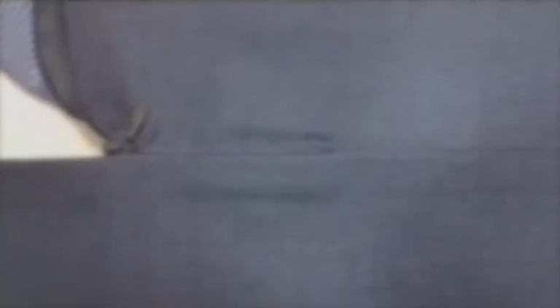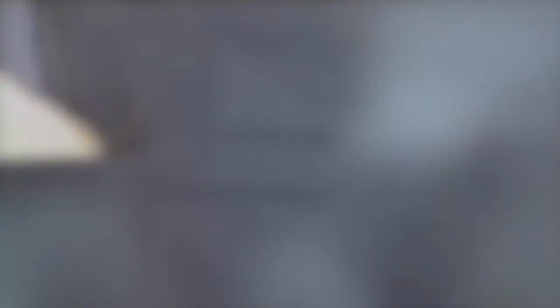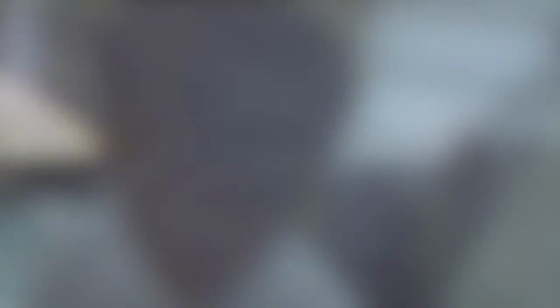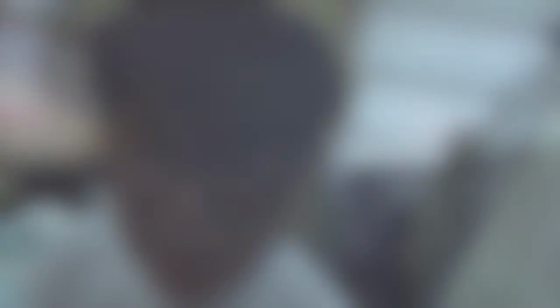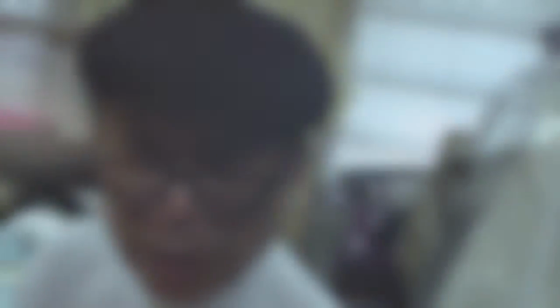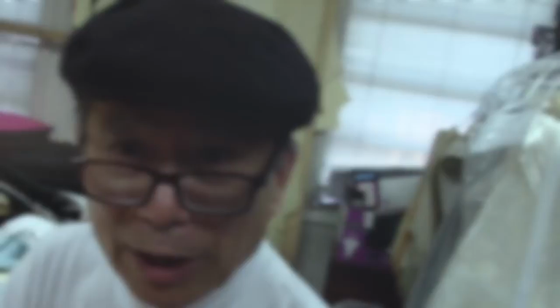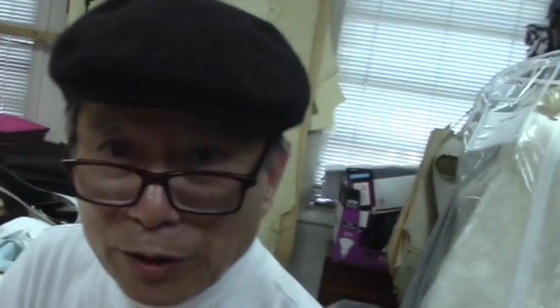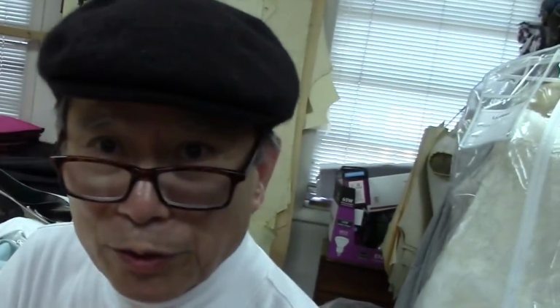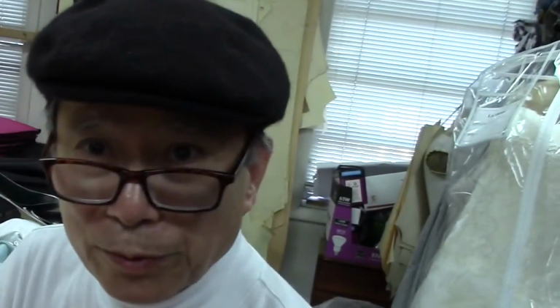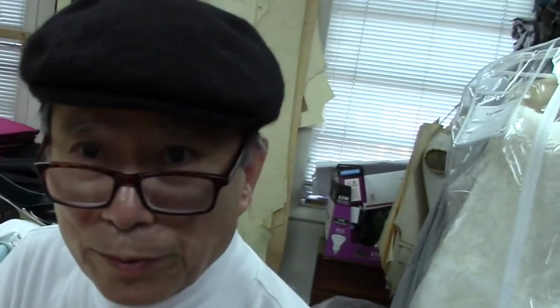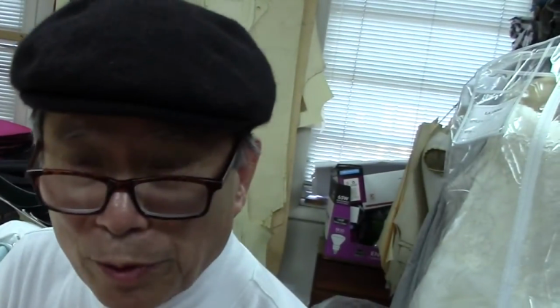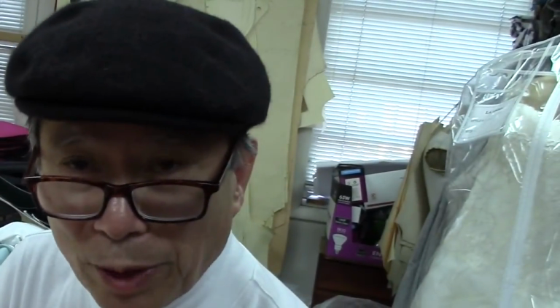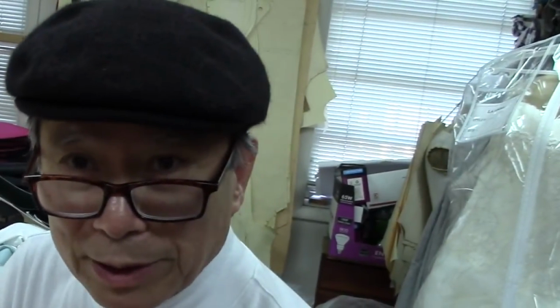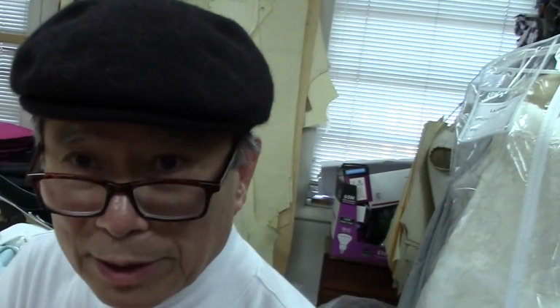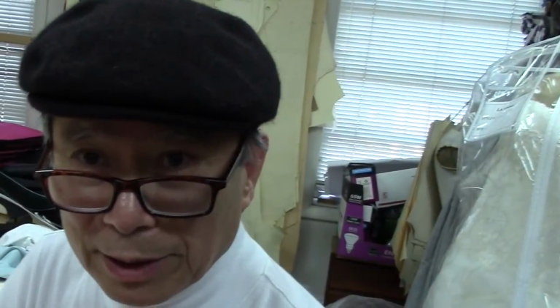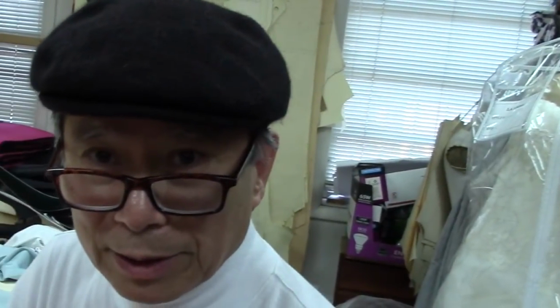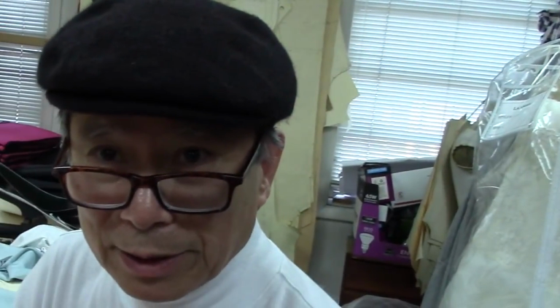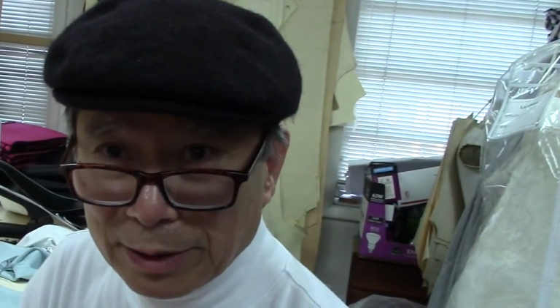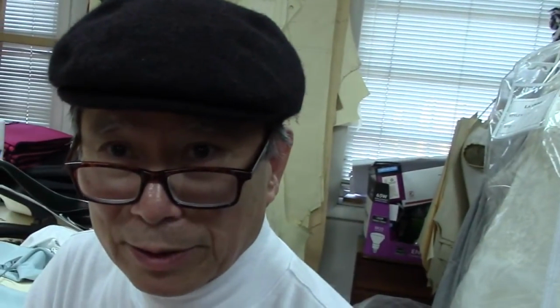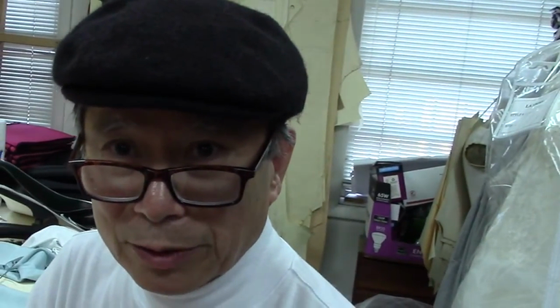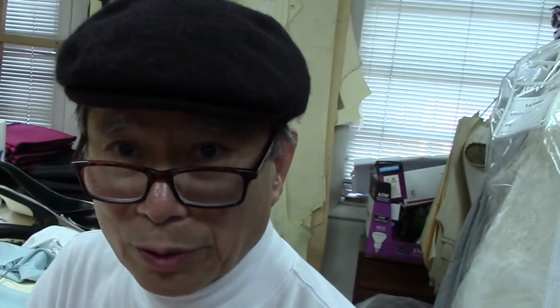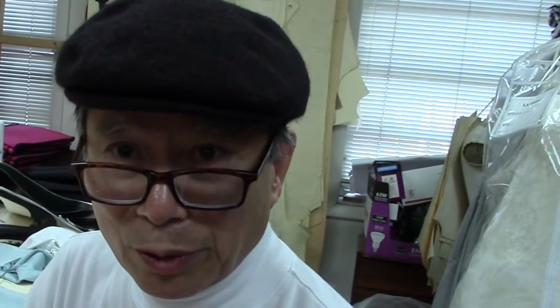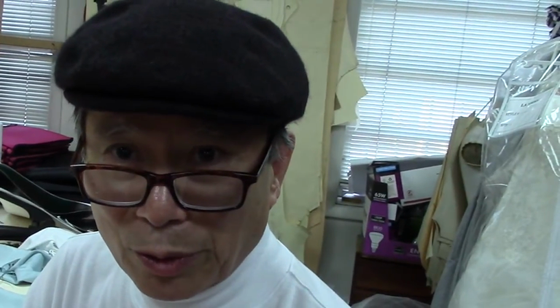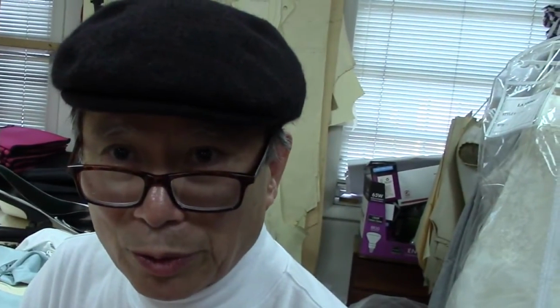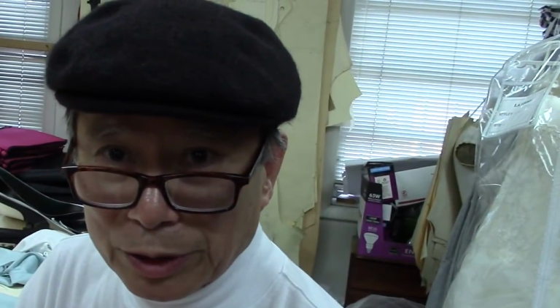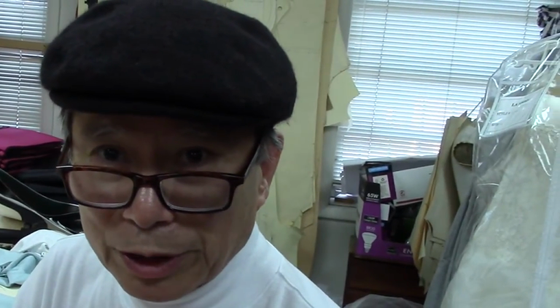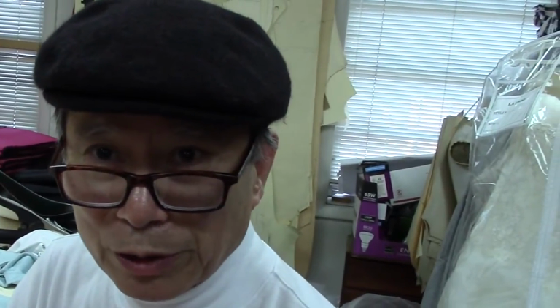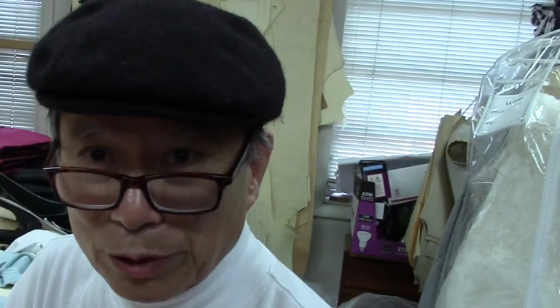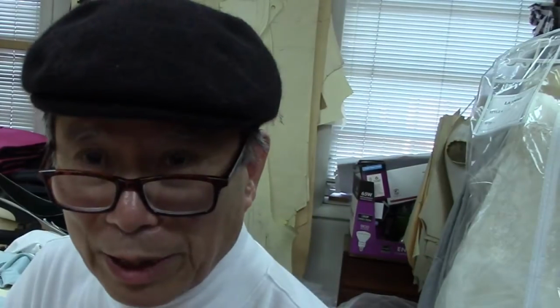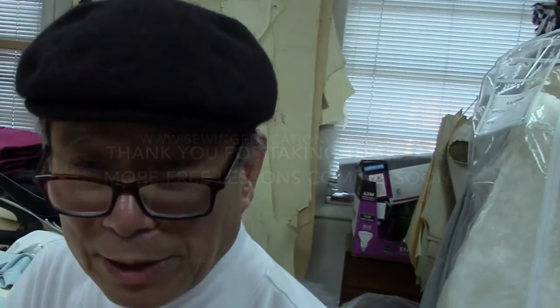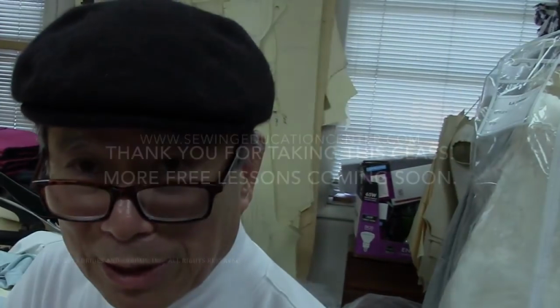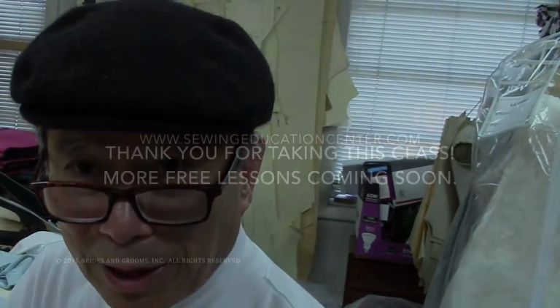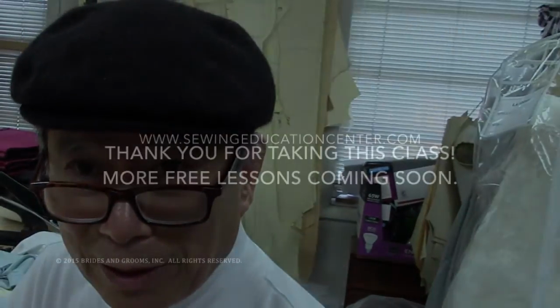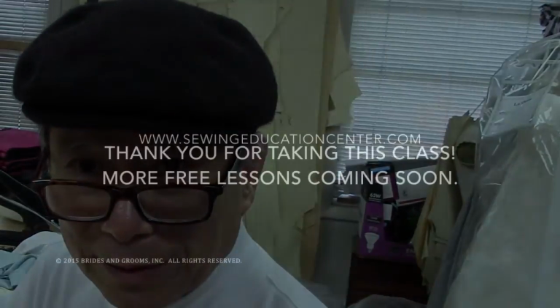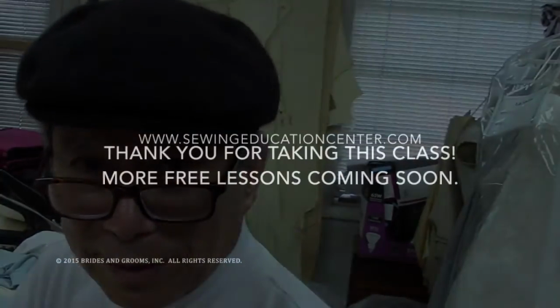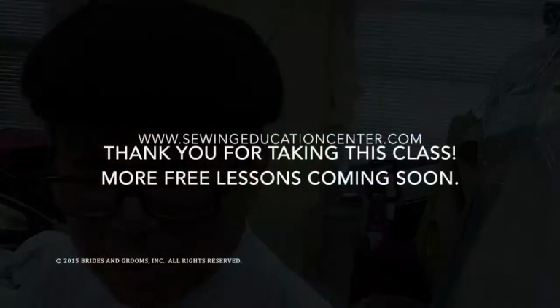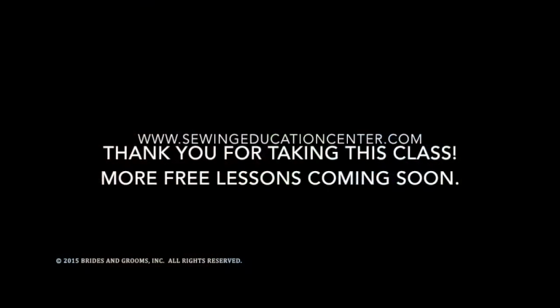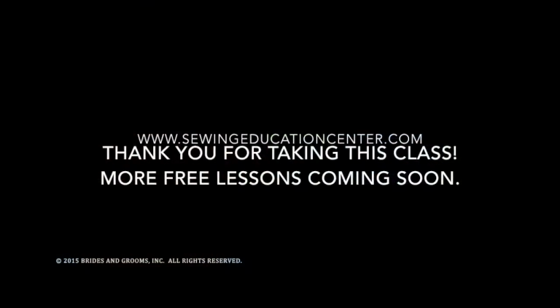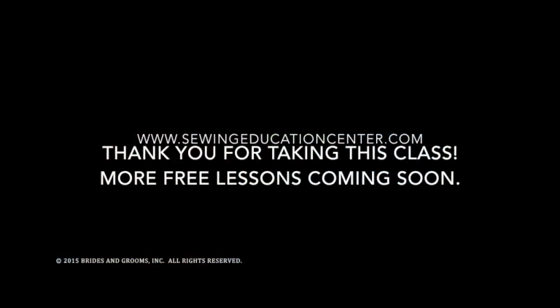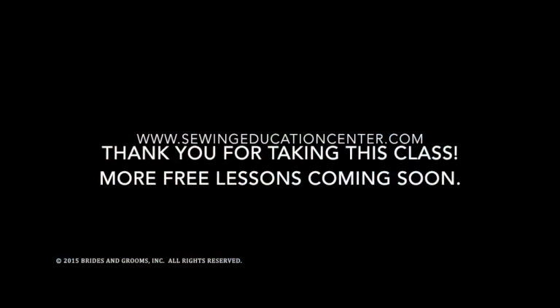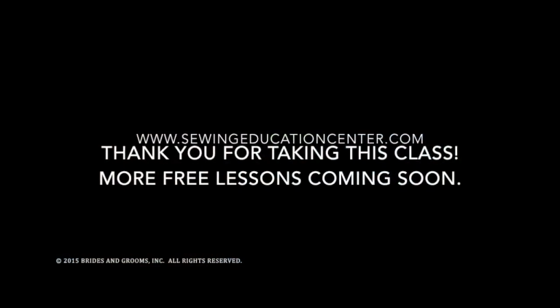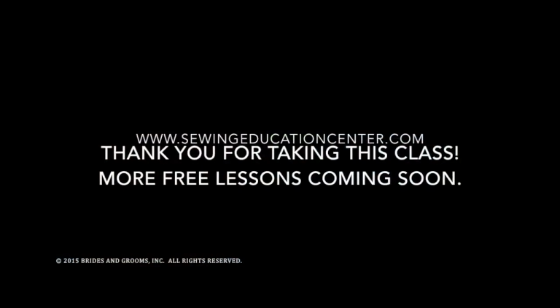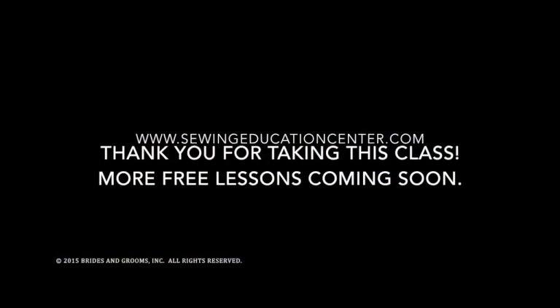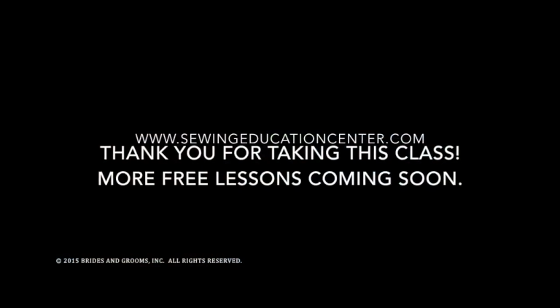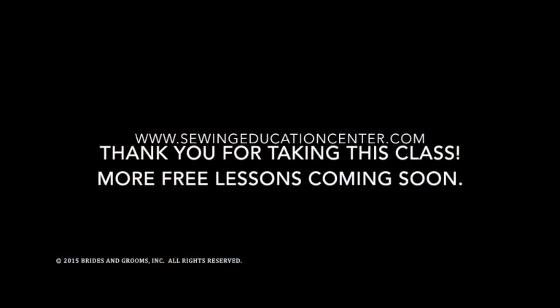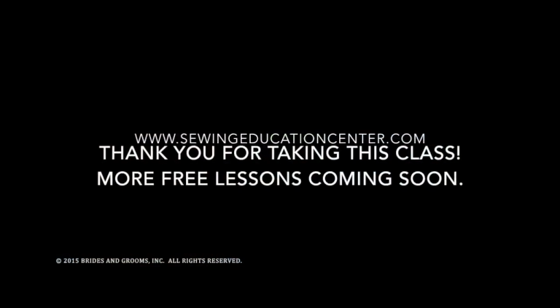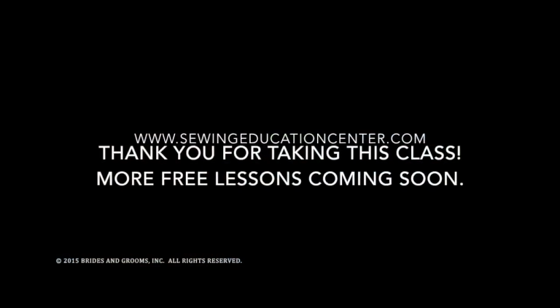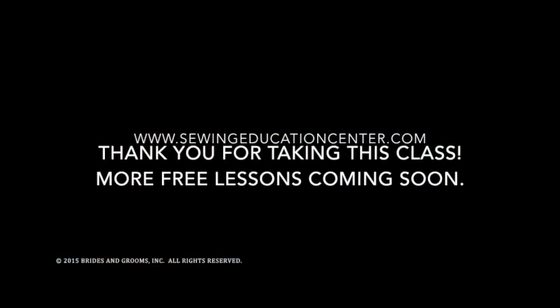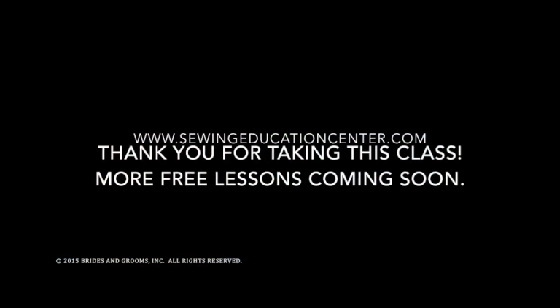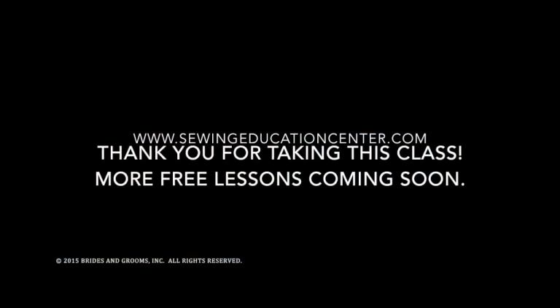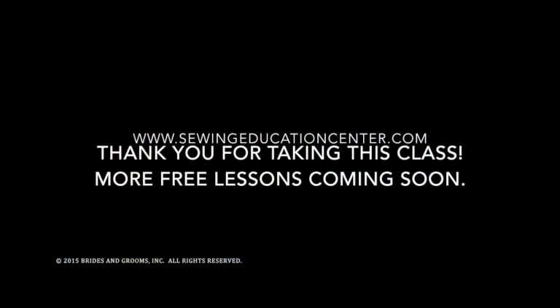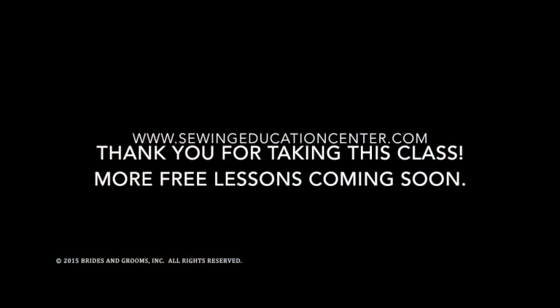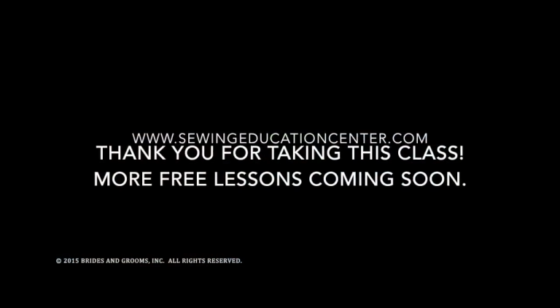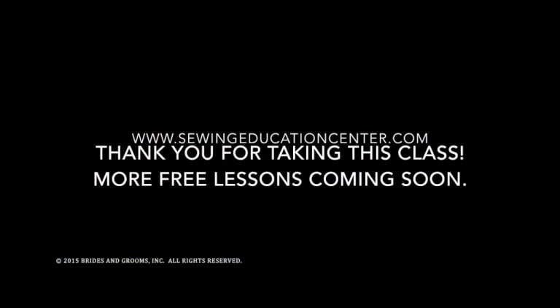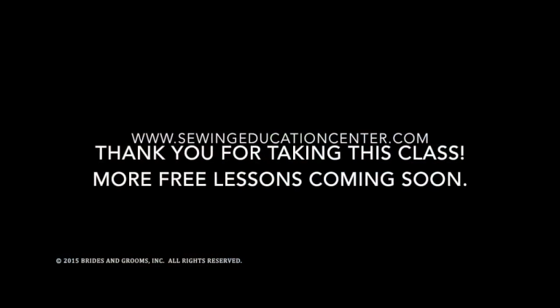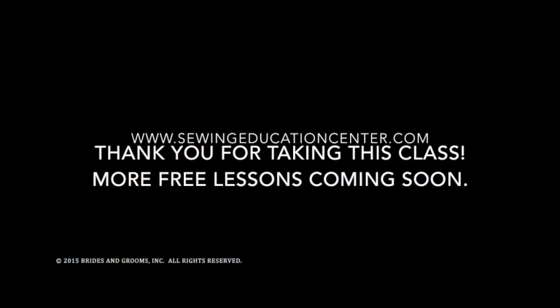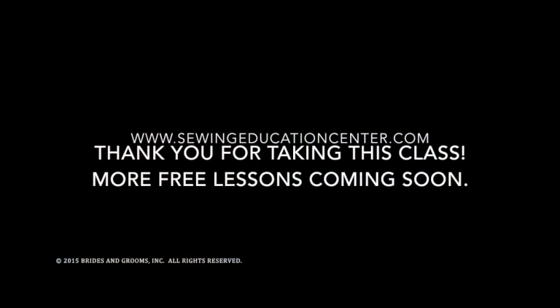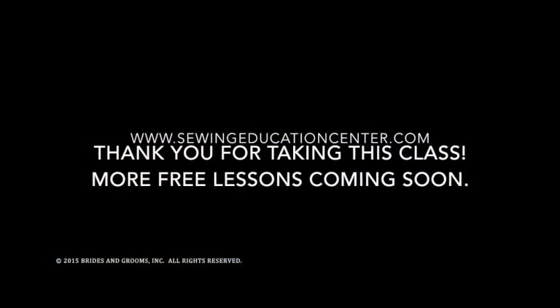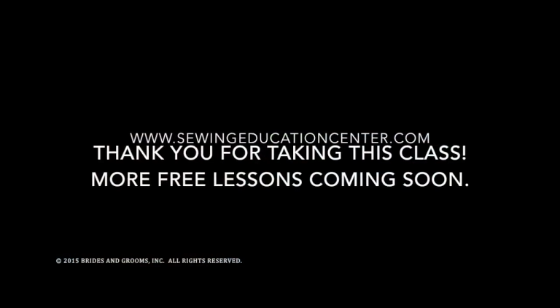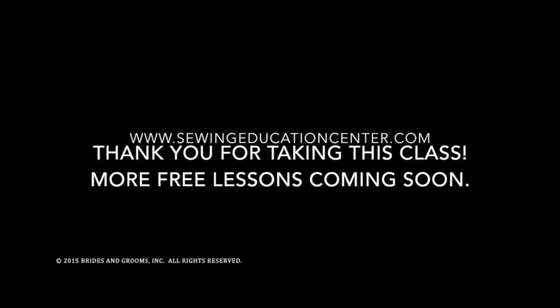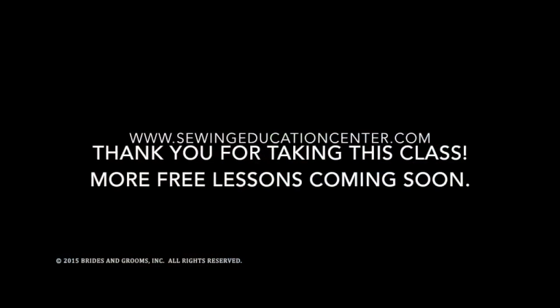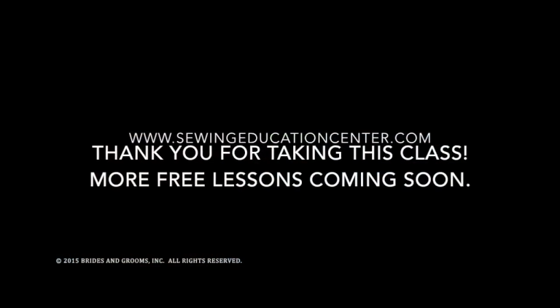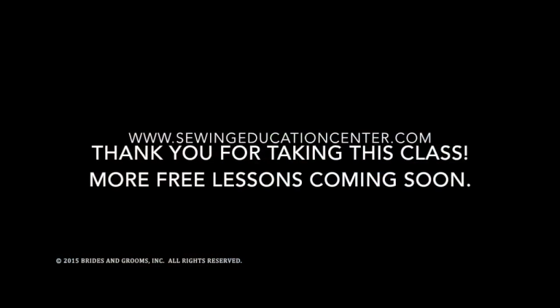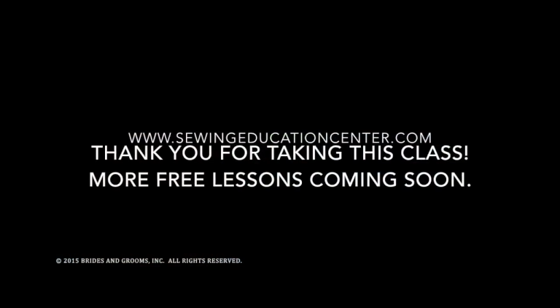Thank you for watching. See you next time. Bye.